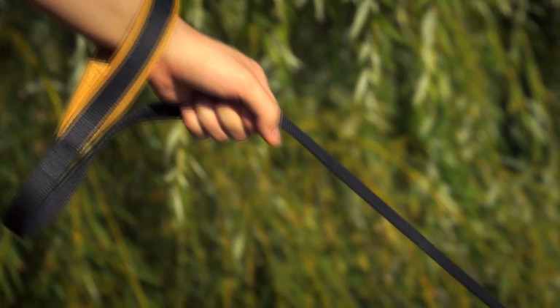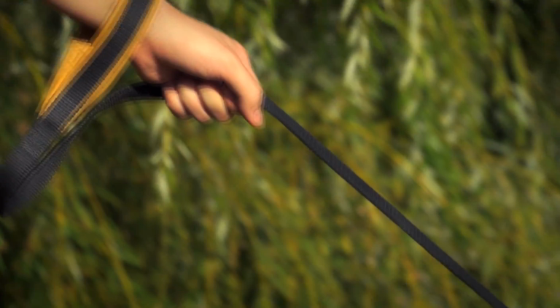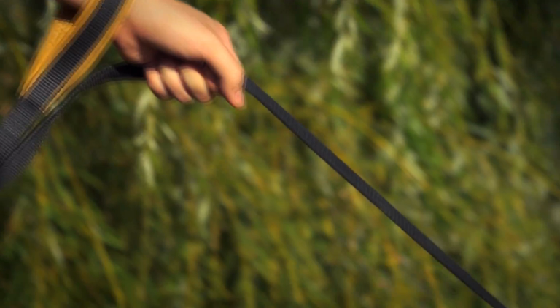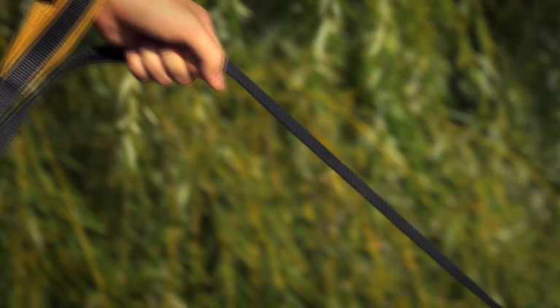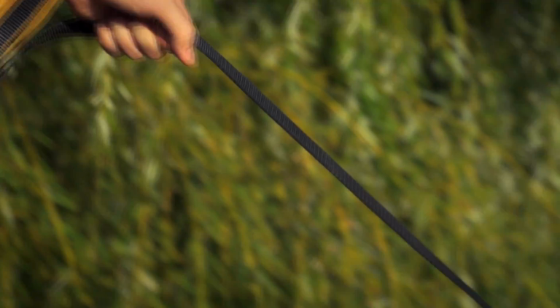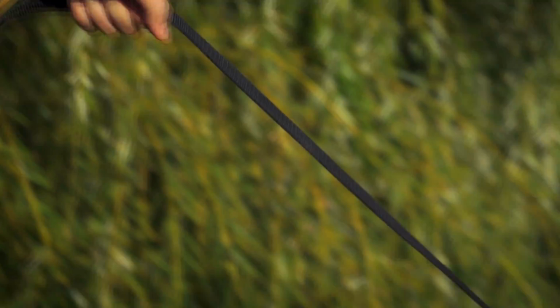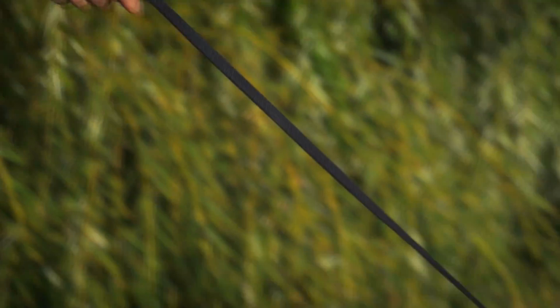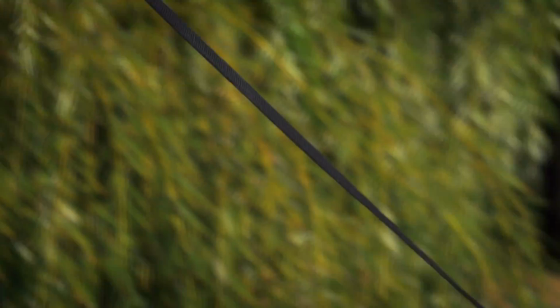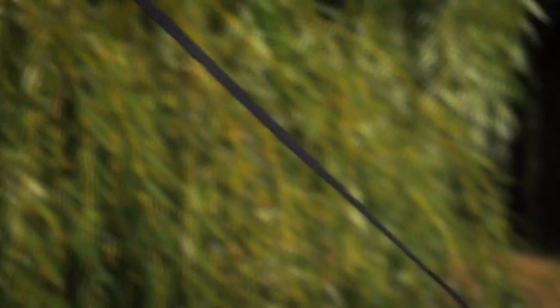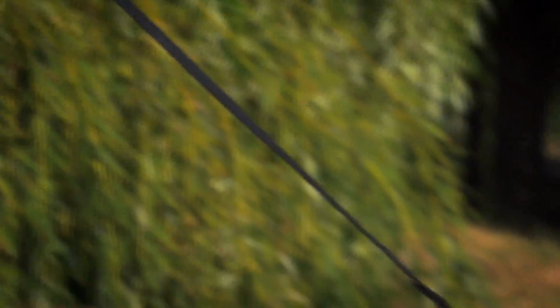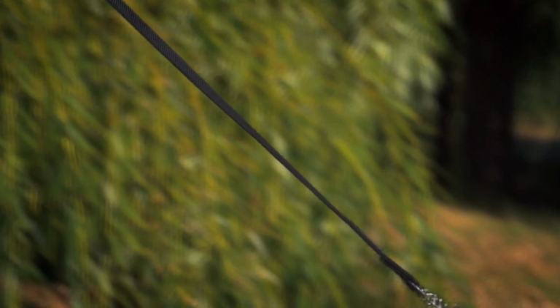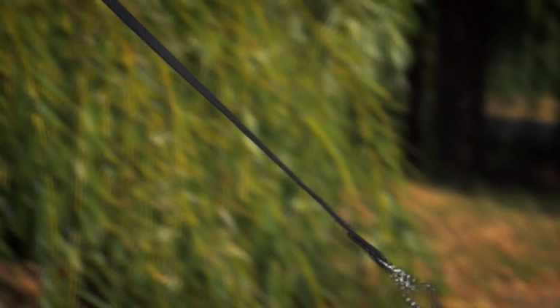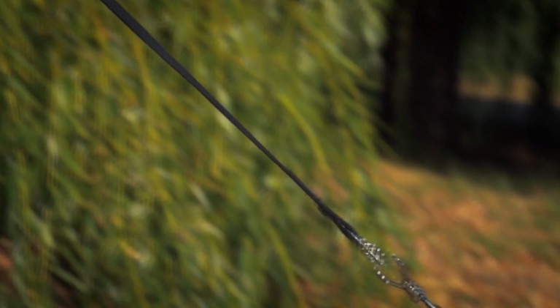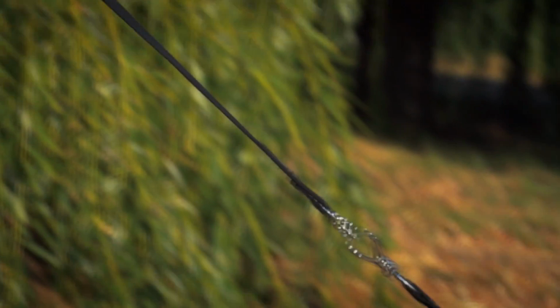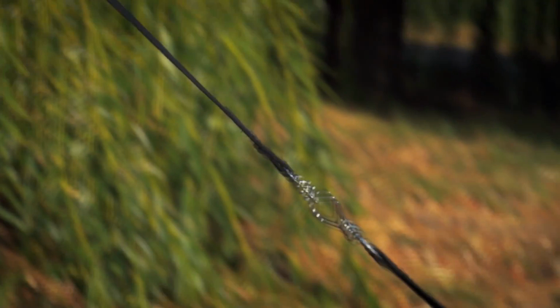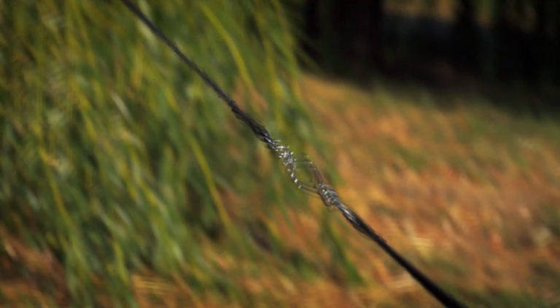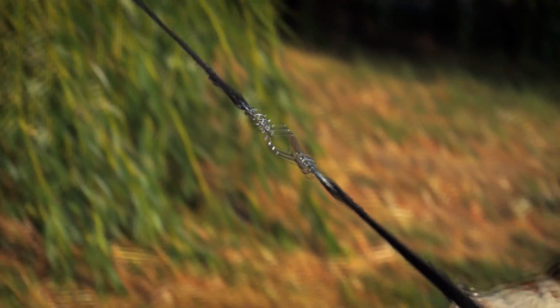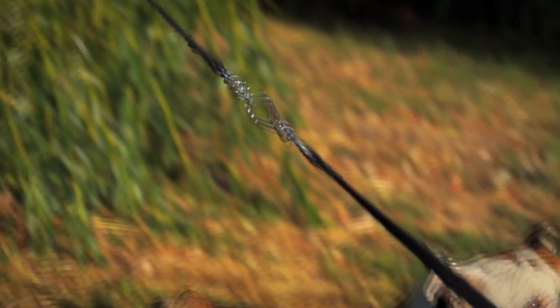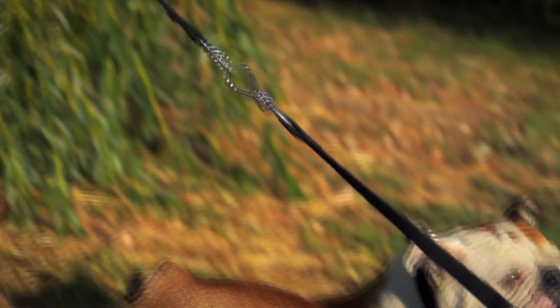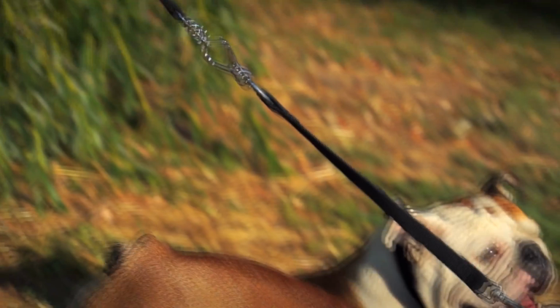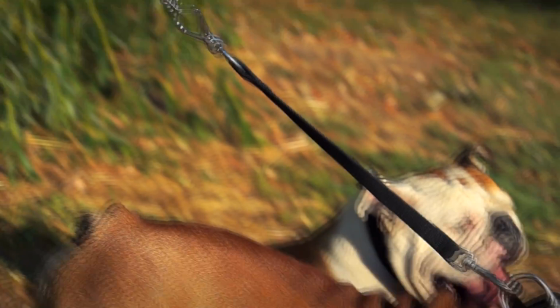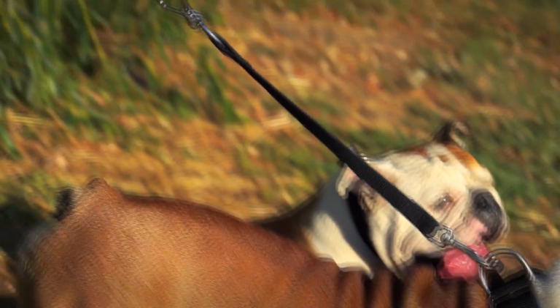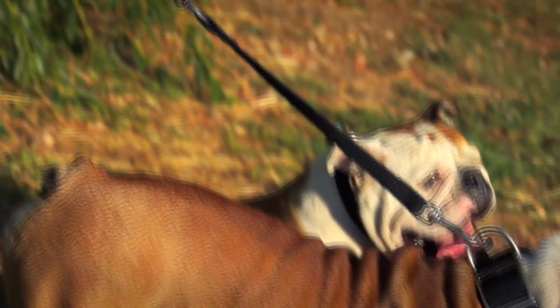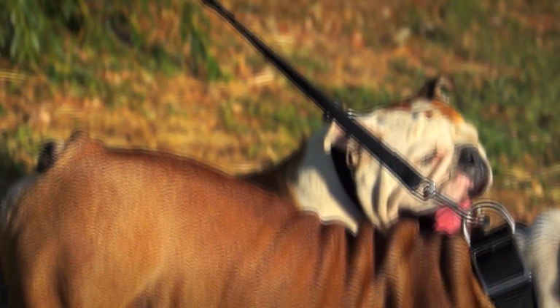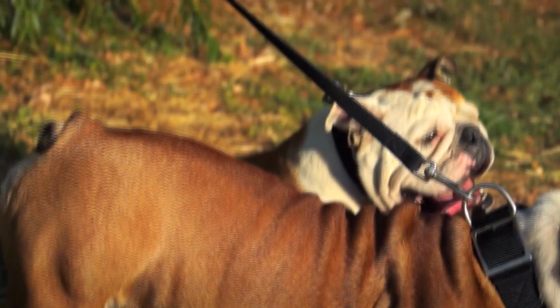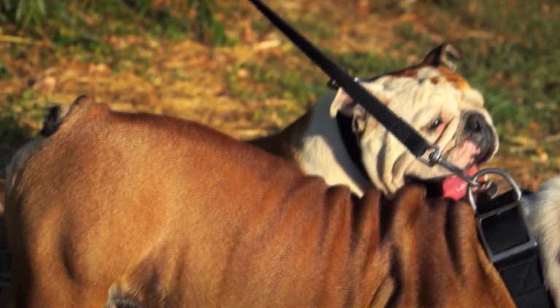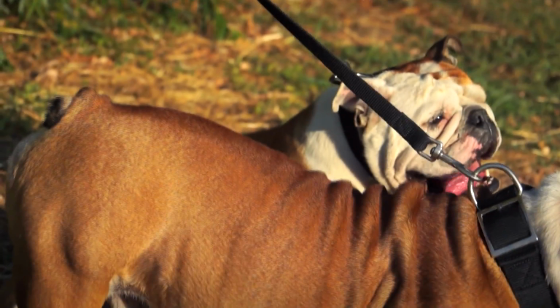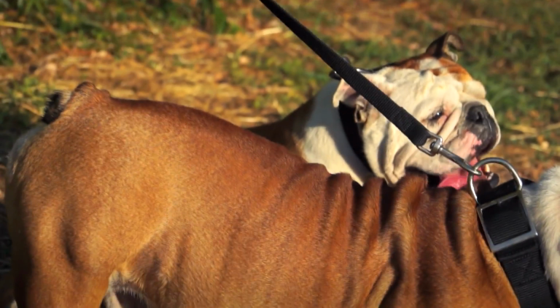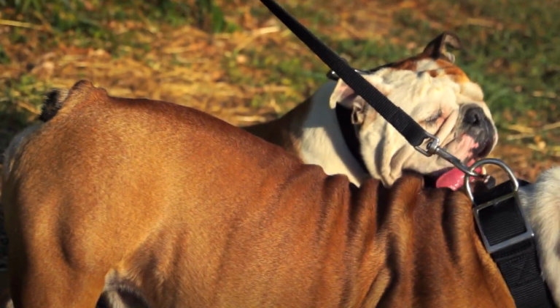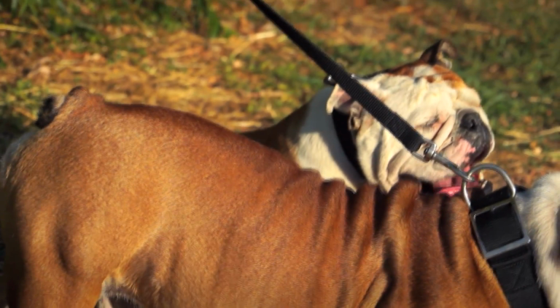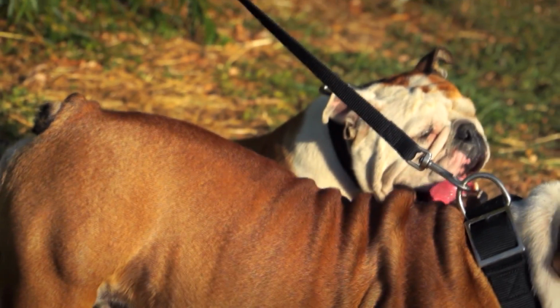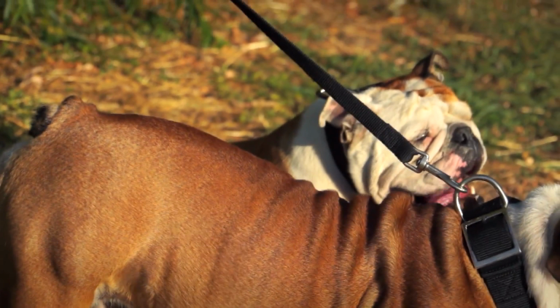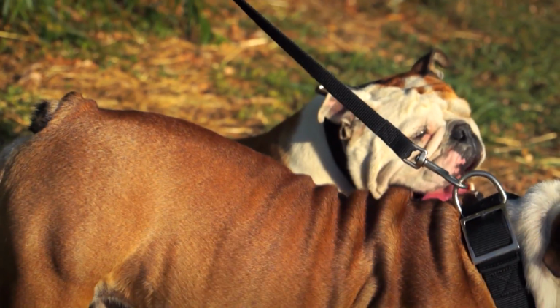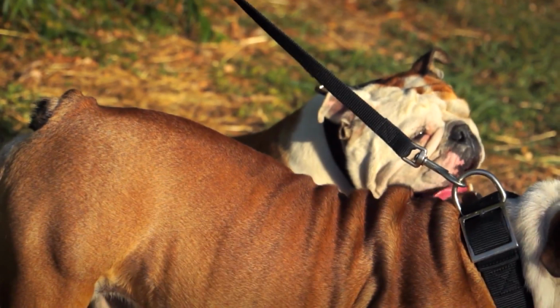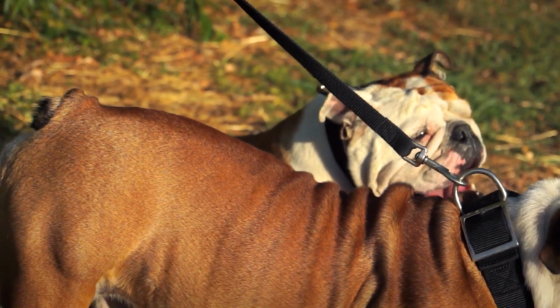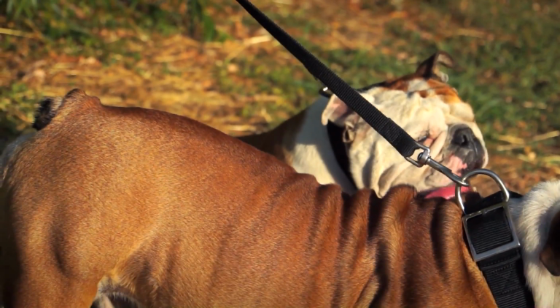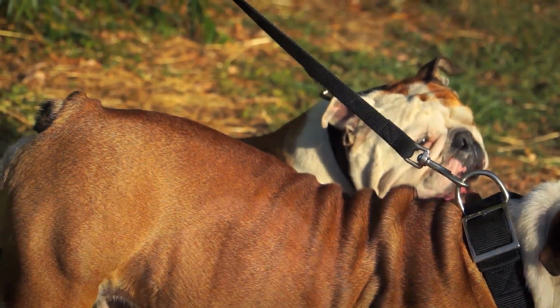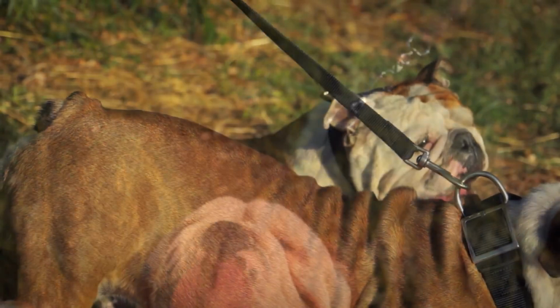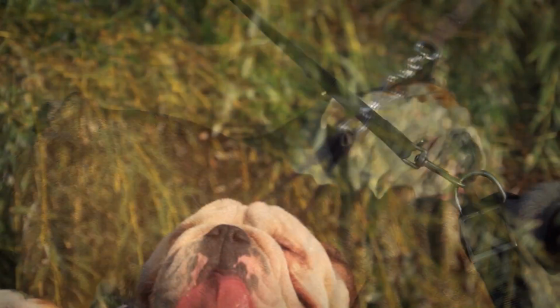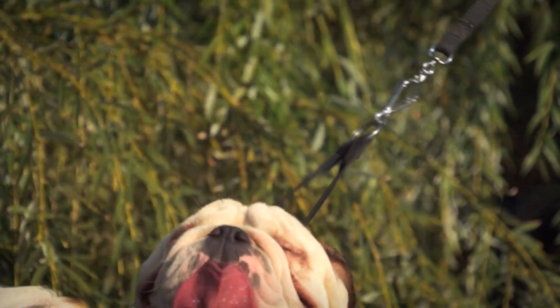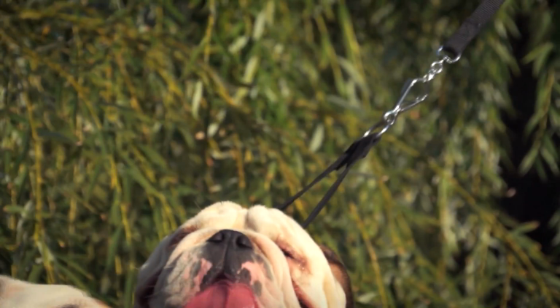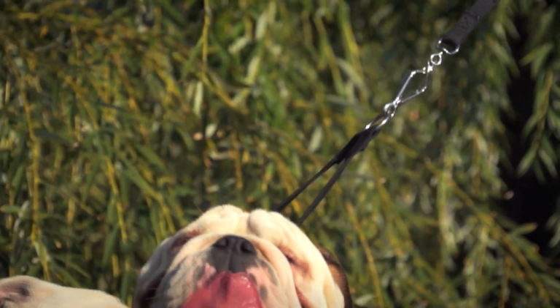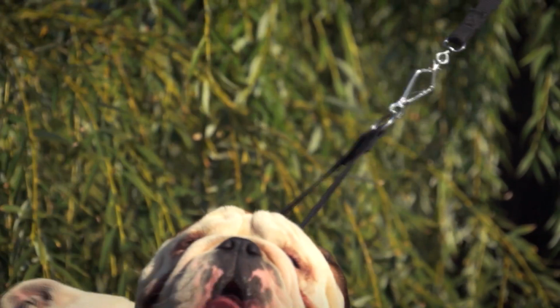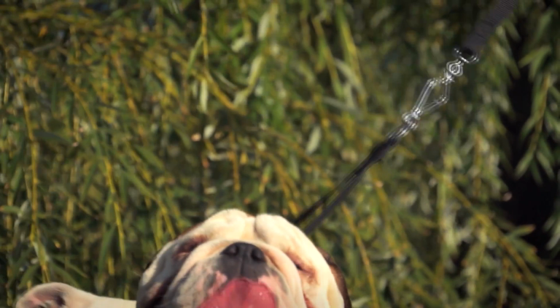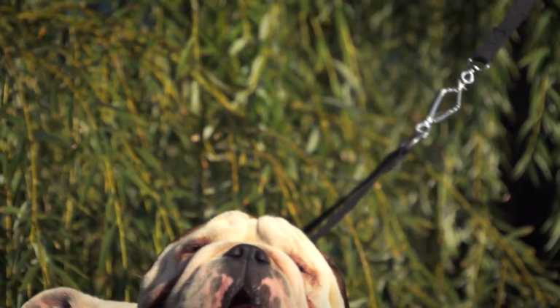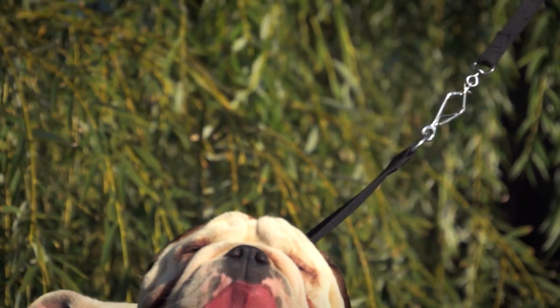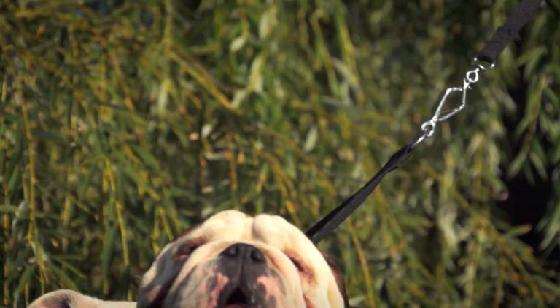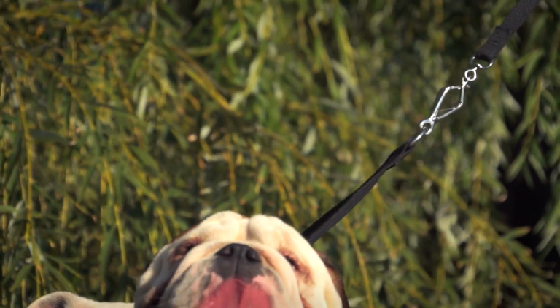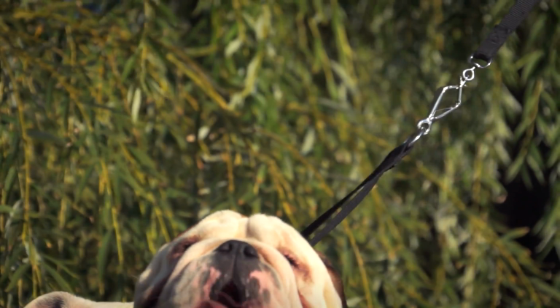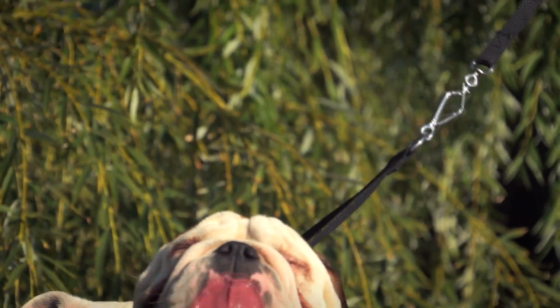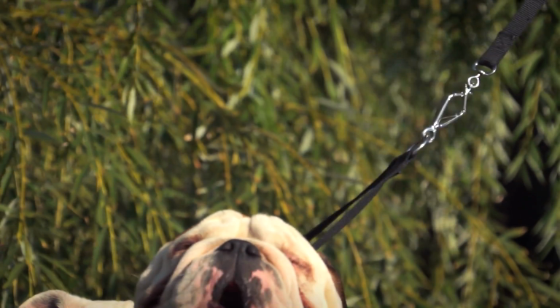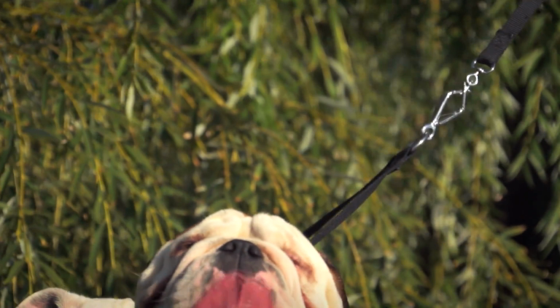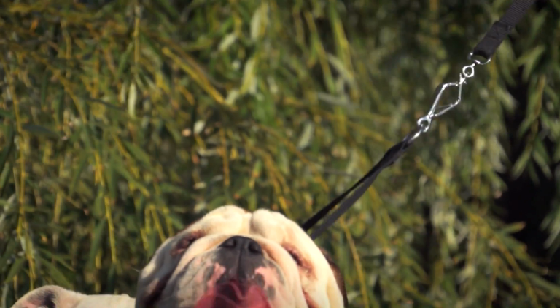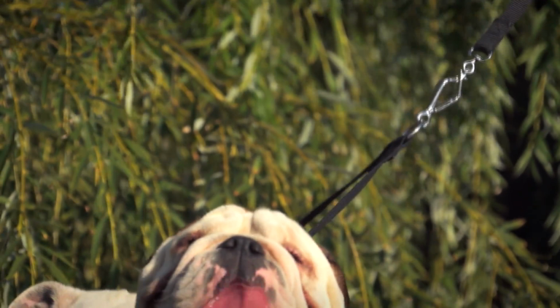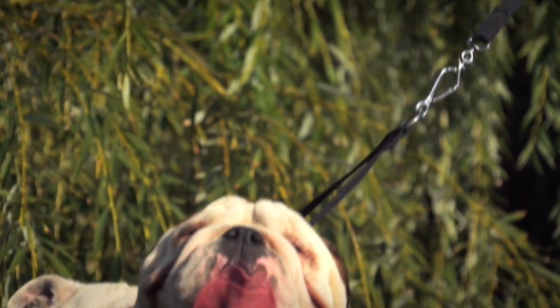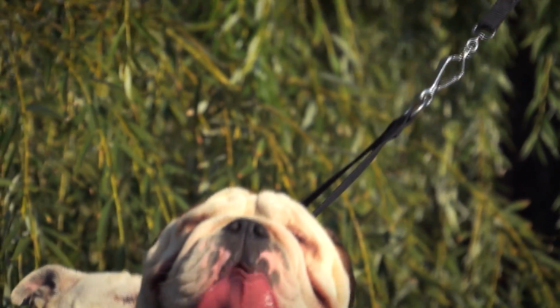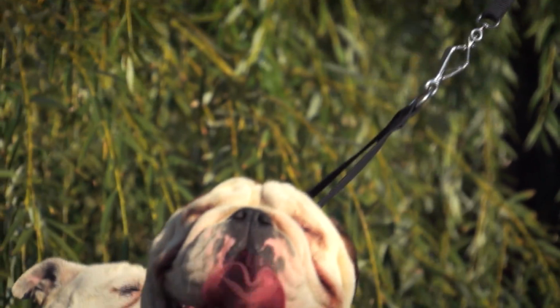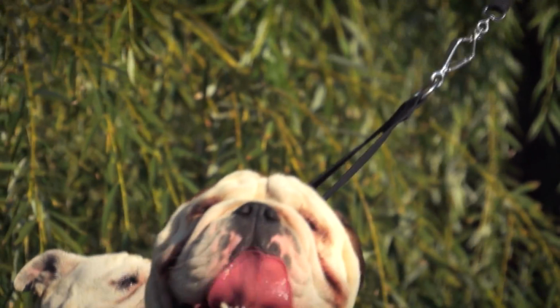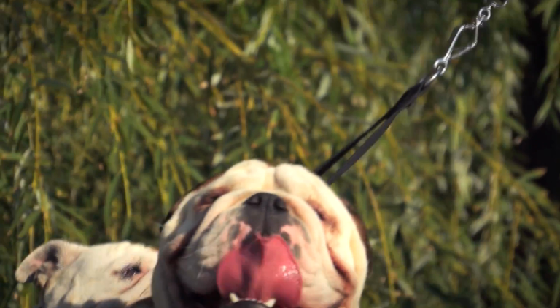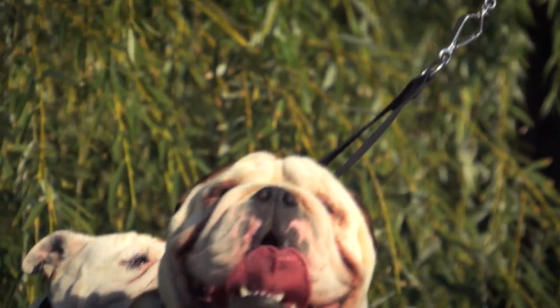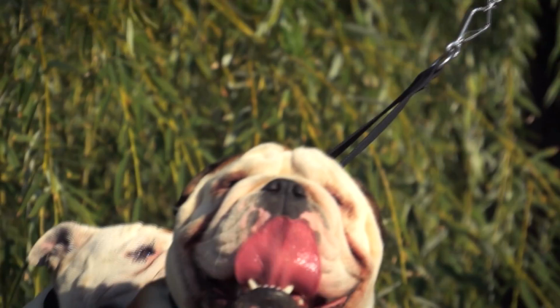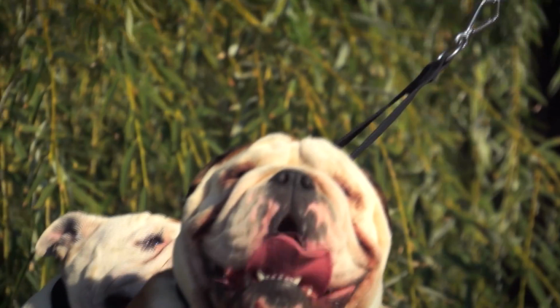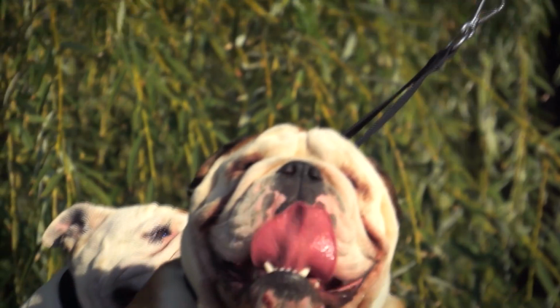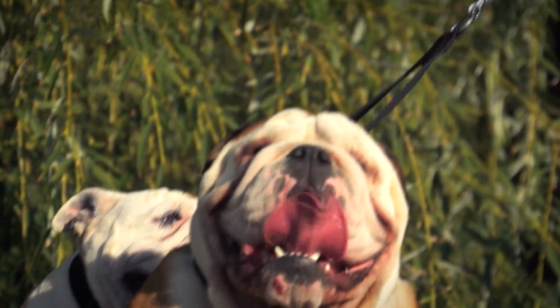Are you tired of untangling your leashes every 5 minutes while walking your dogs? Is handling two dogs a nightmare for you?